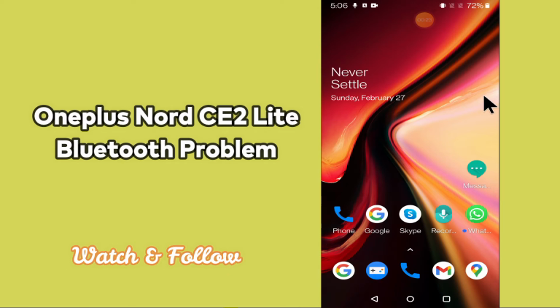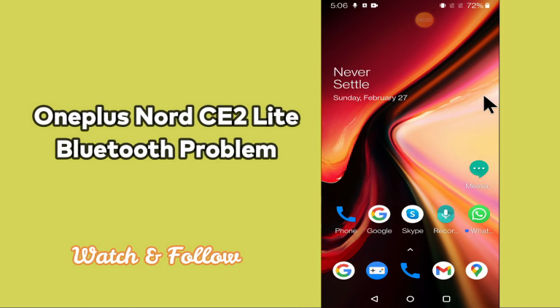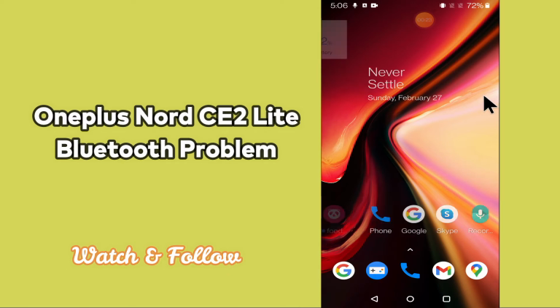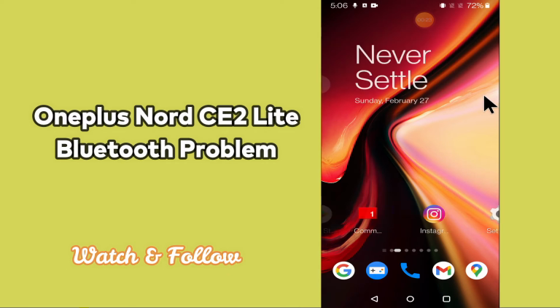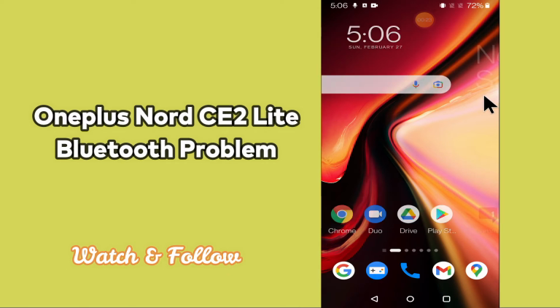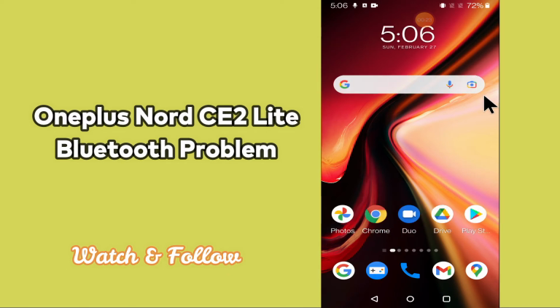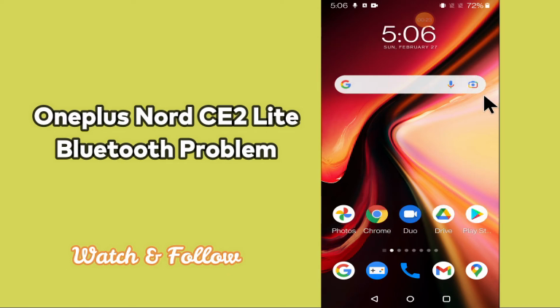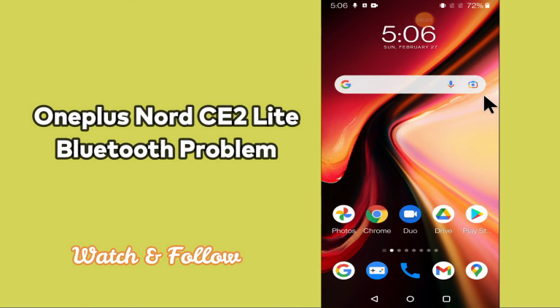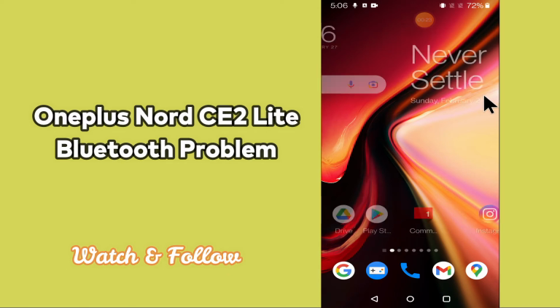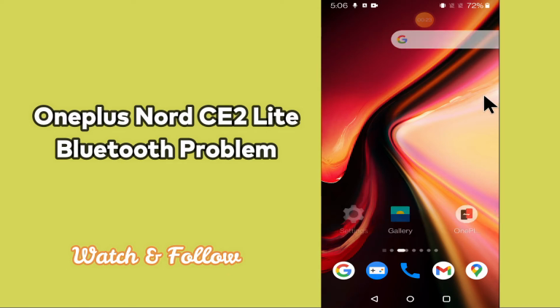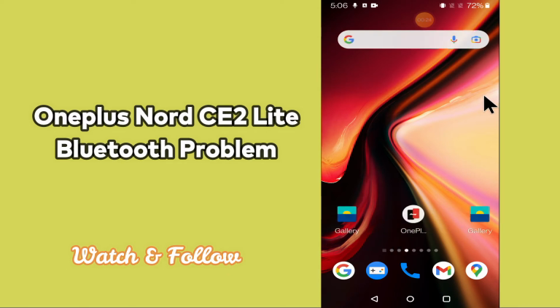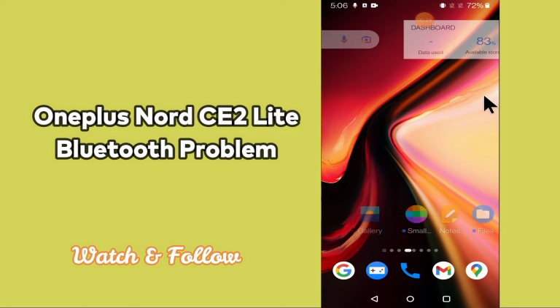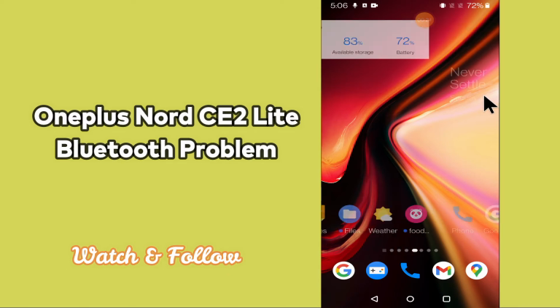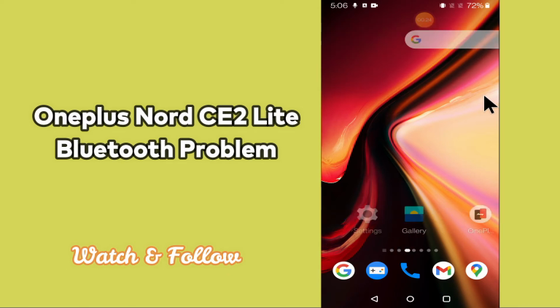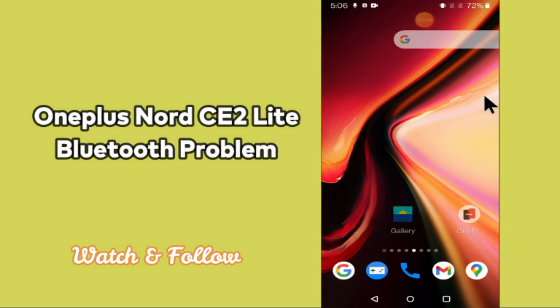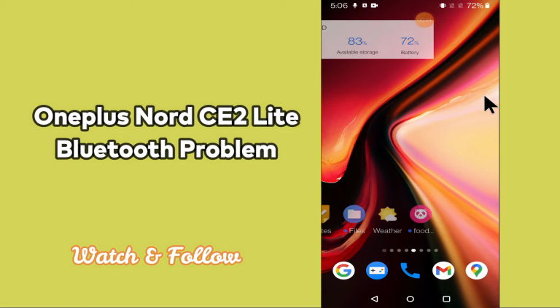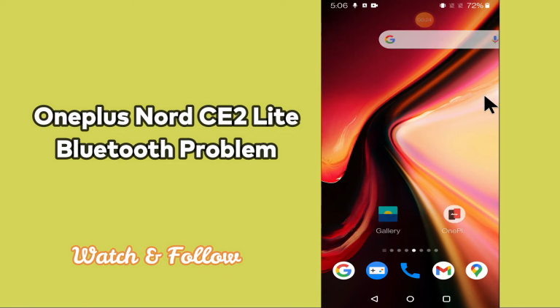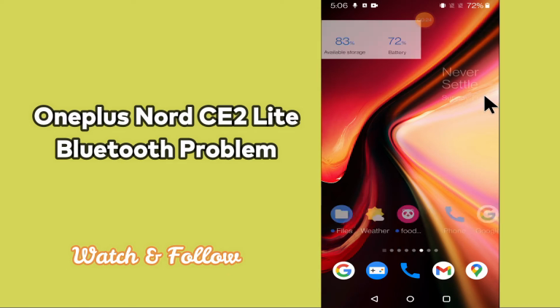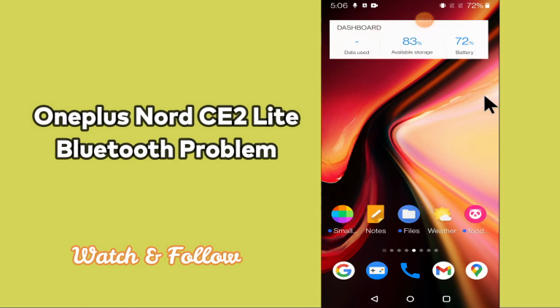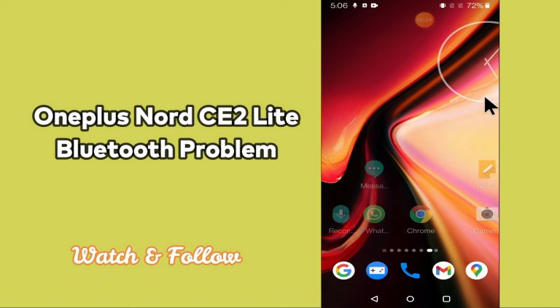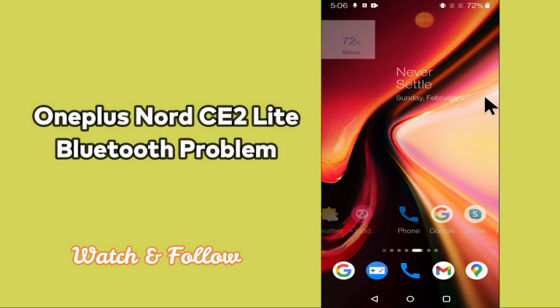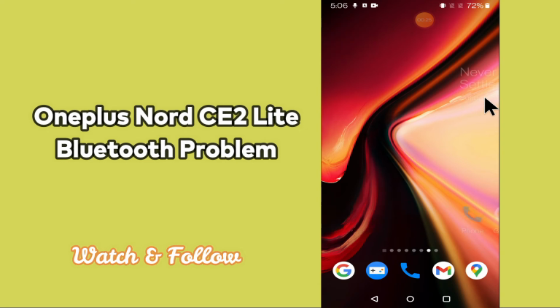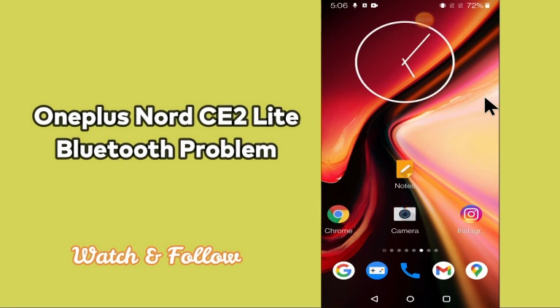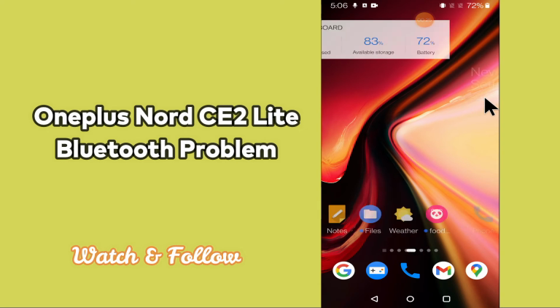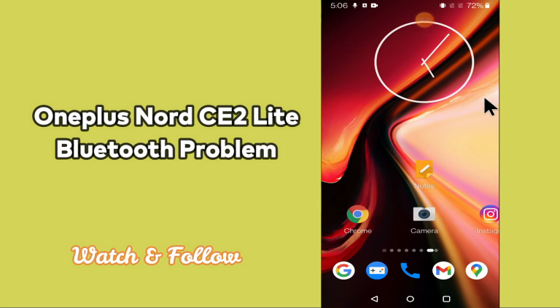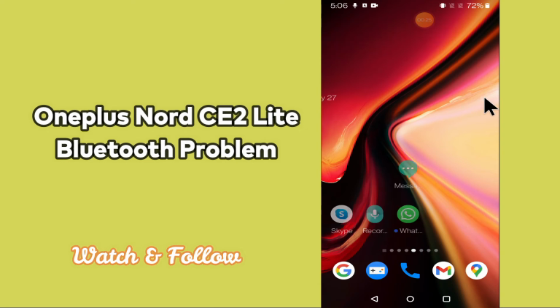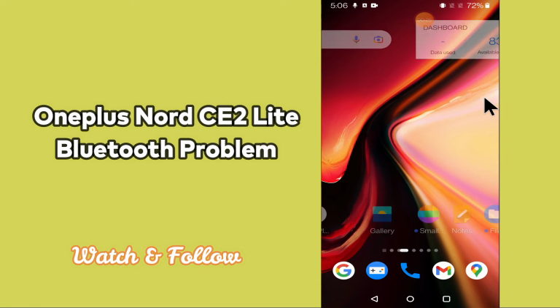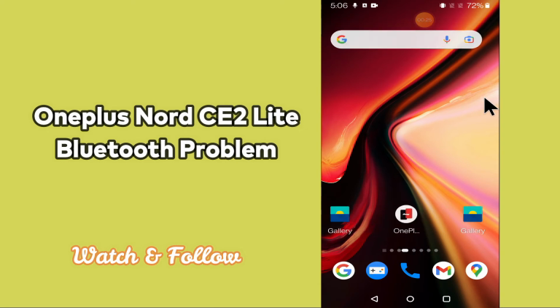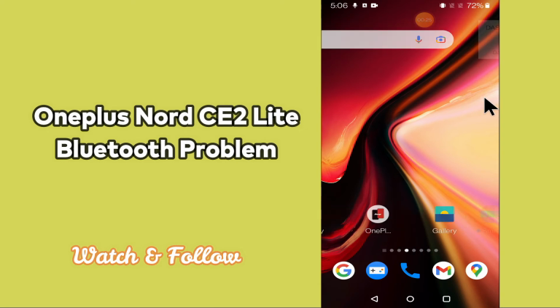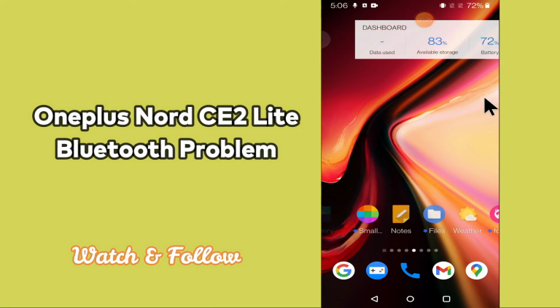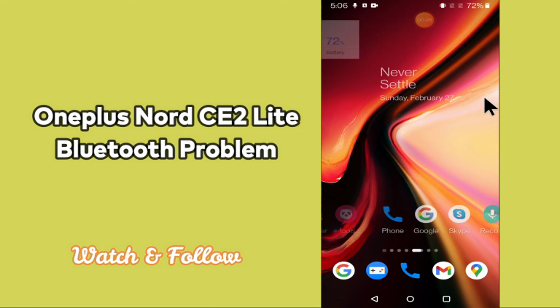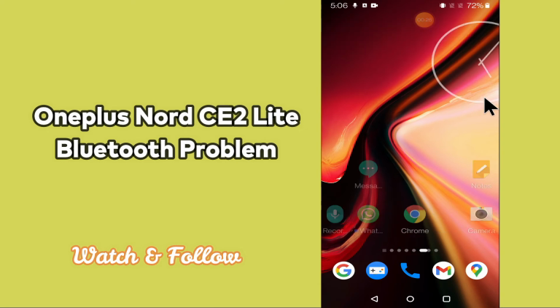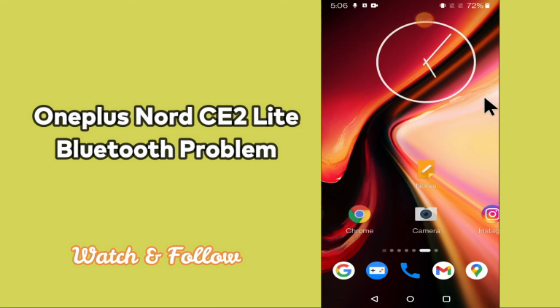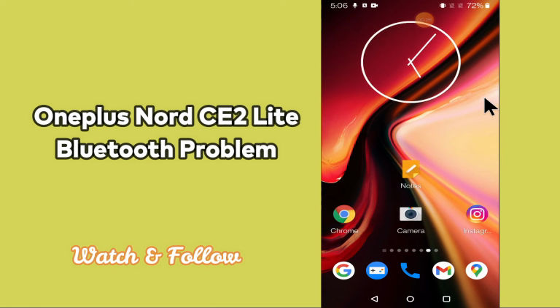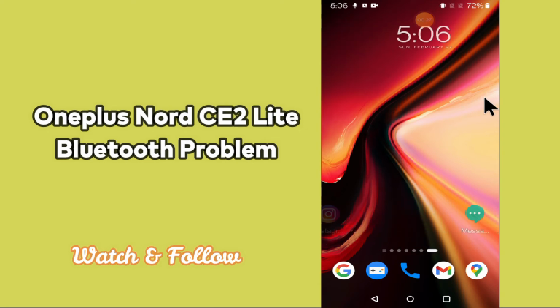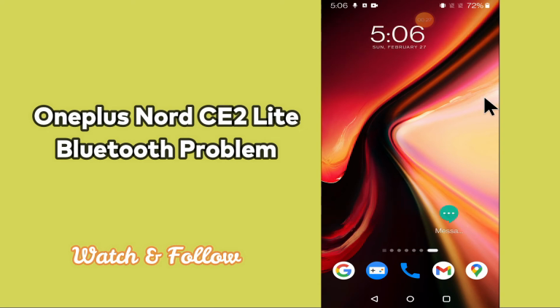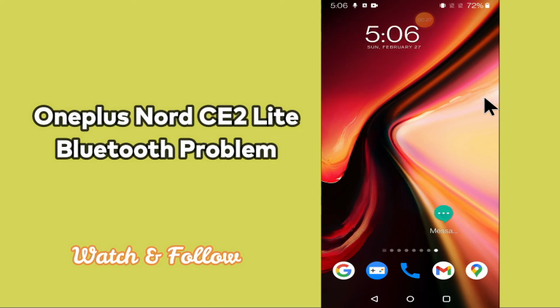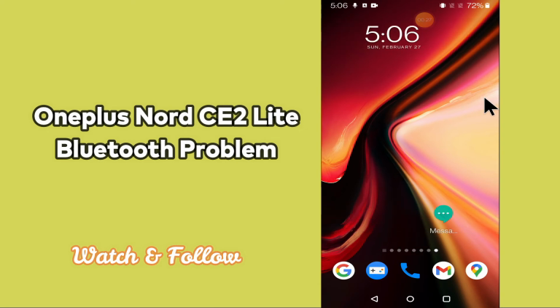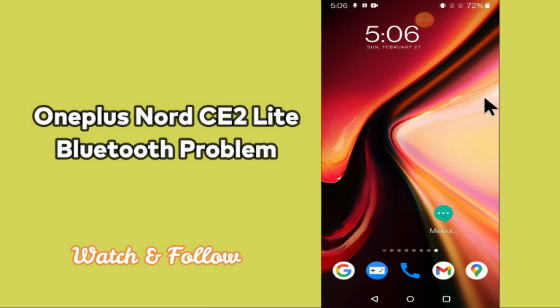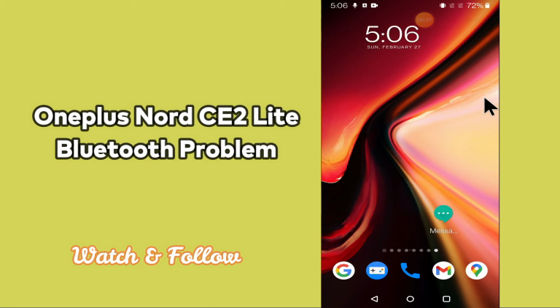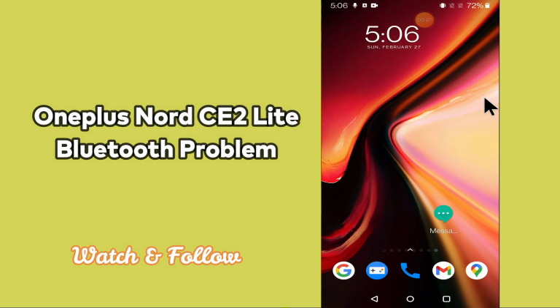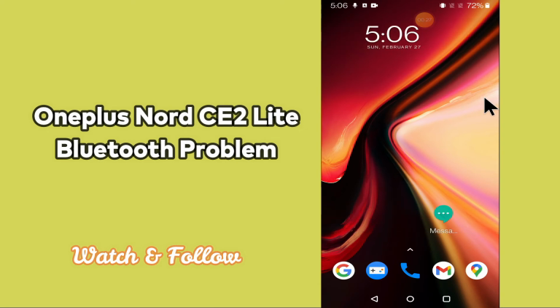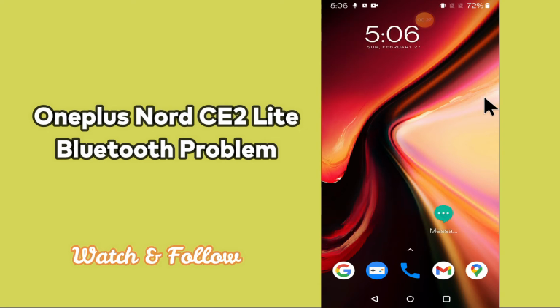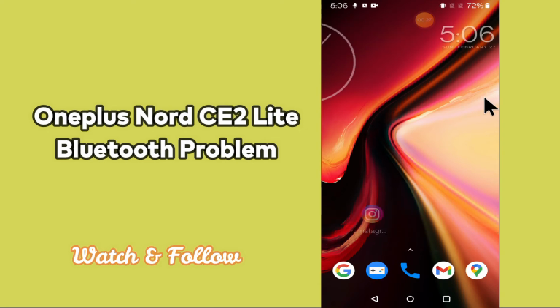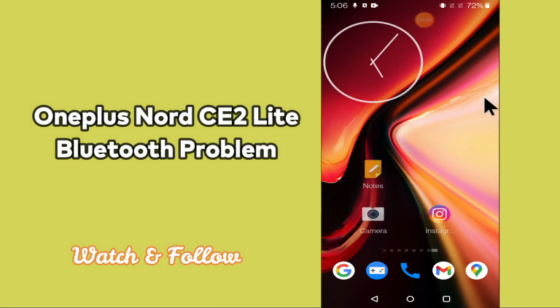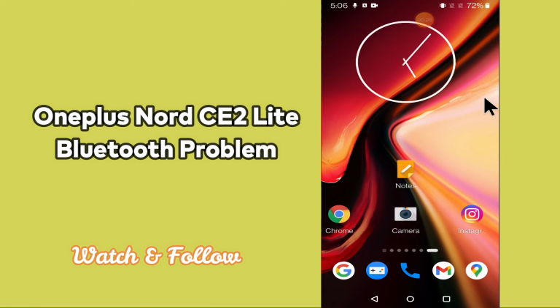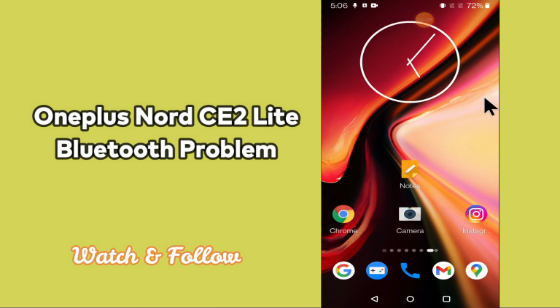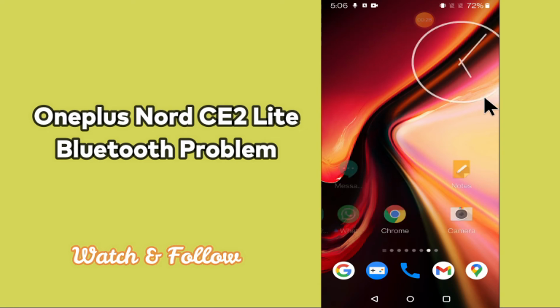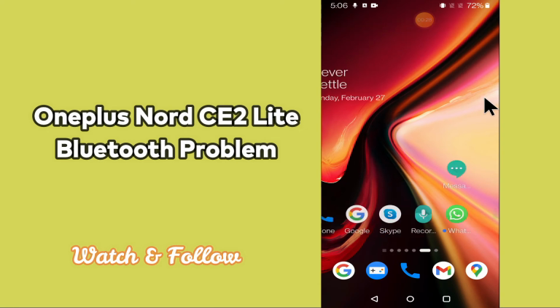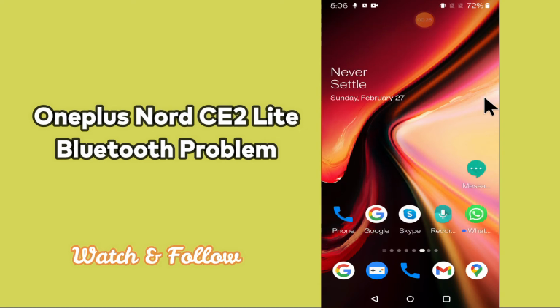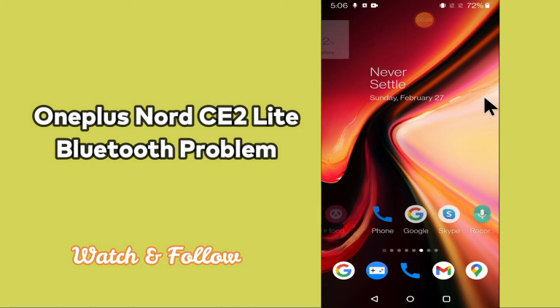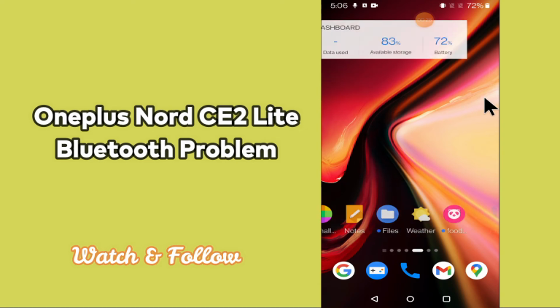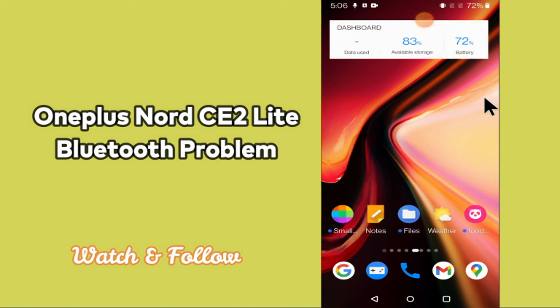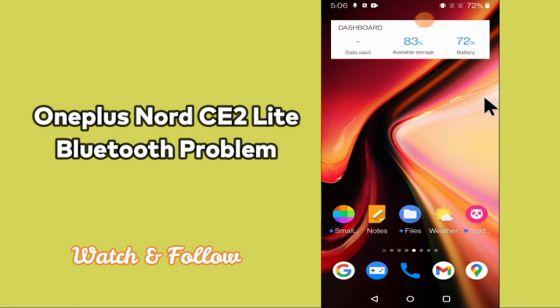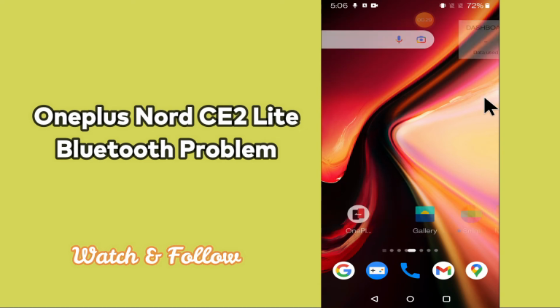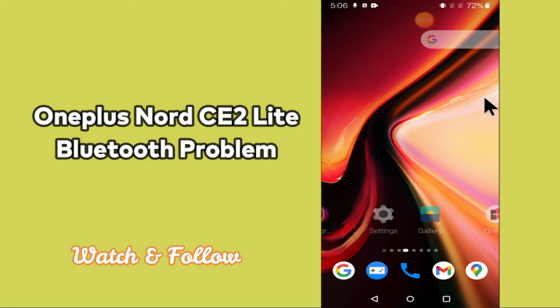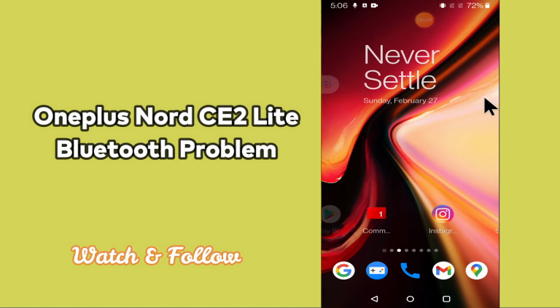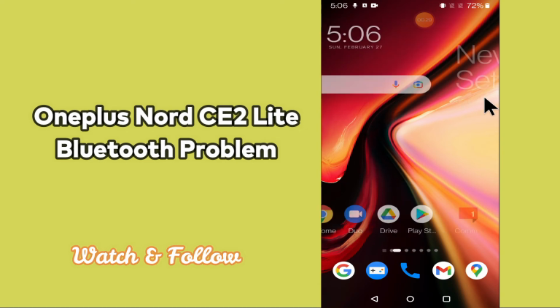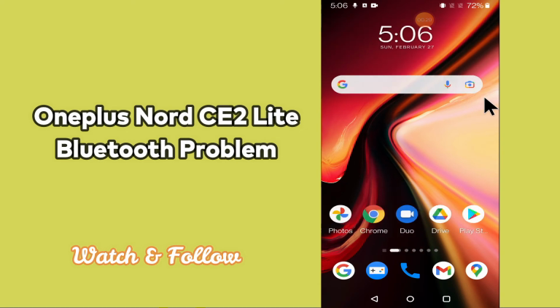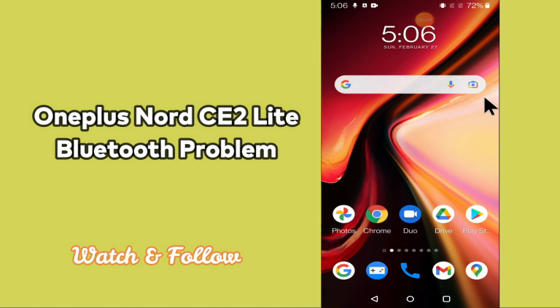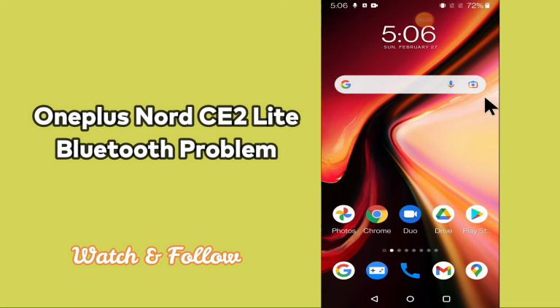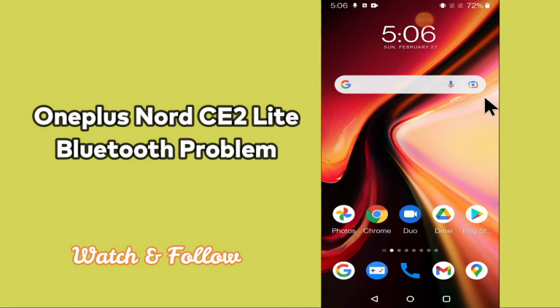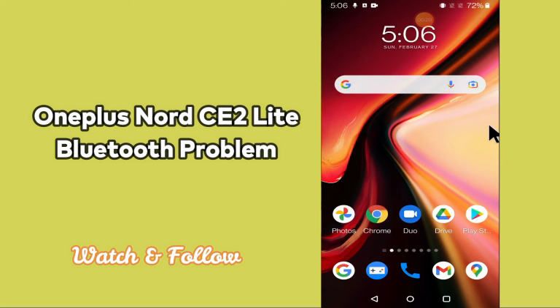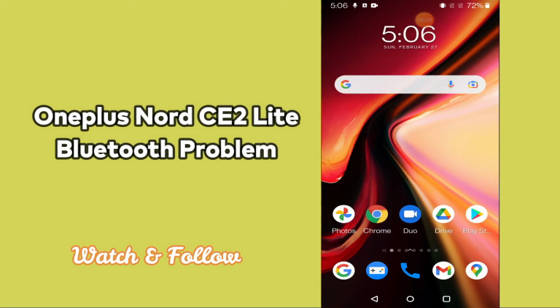Now watch this video and you will learn how you can fix Bluetooth problem in your device OnePlus Nord CE2 Lite 5G.